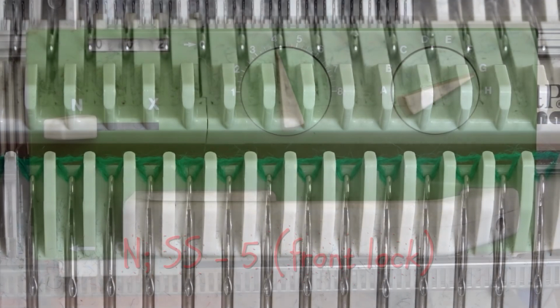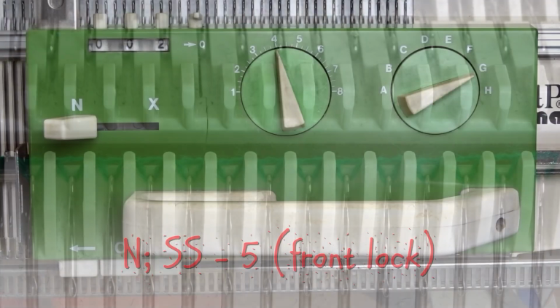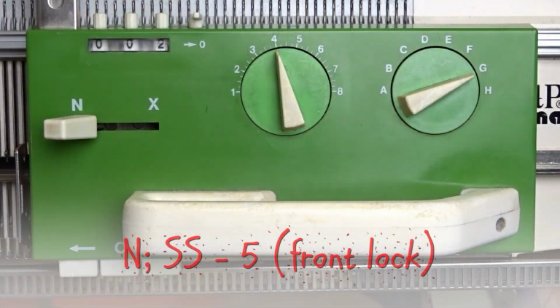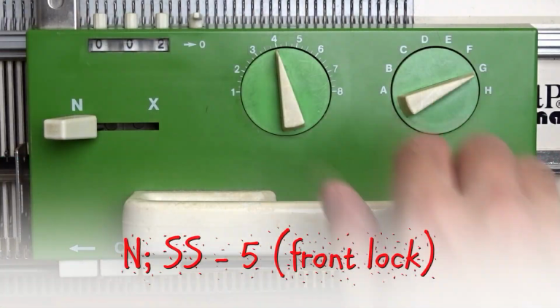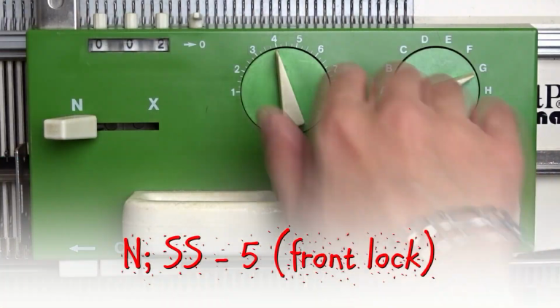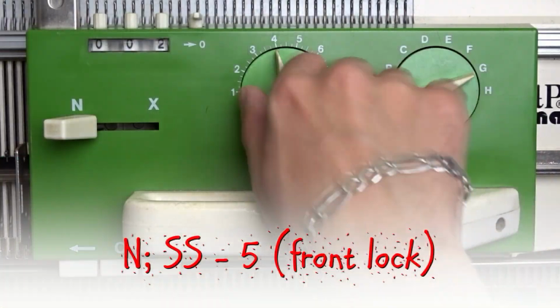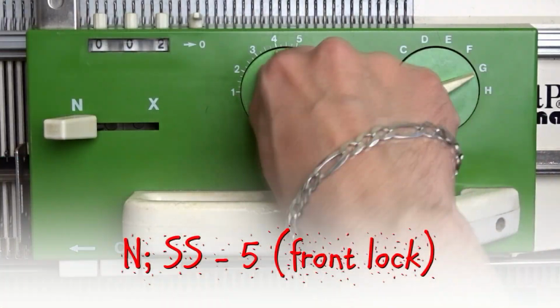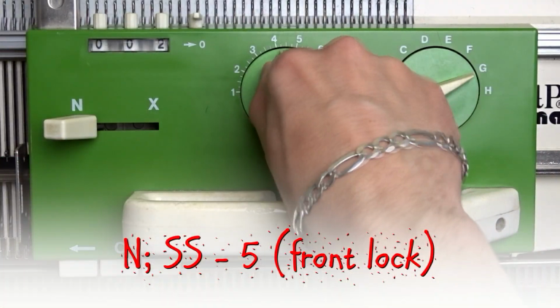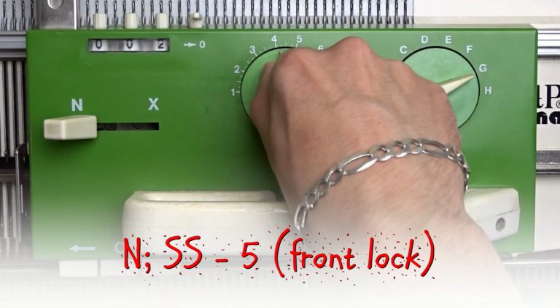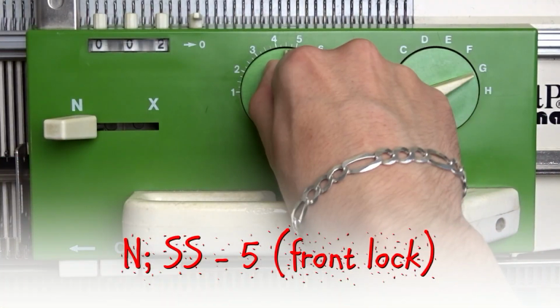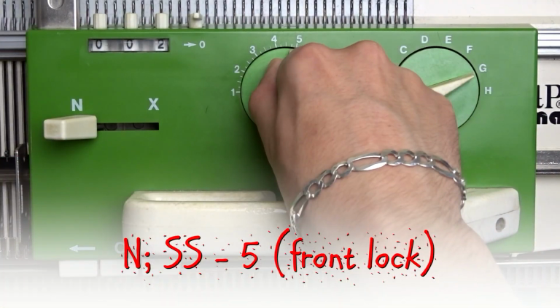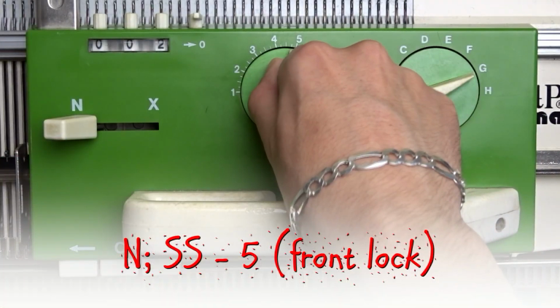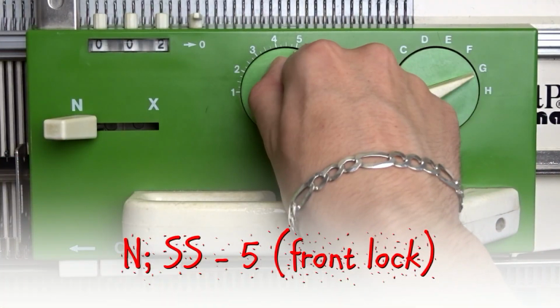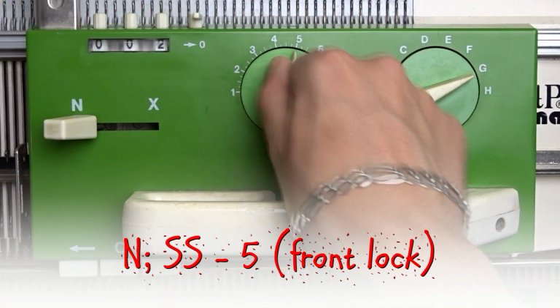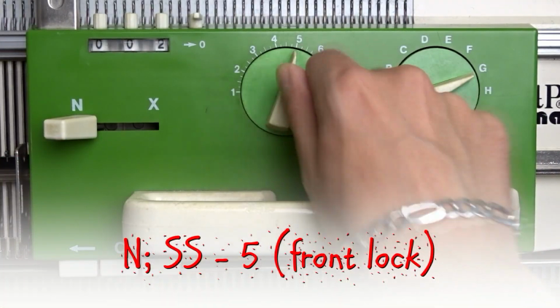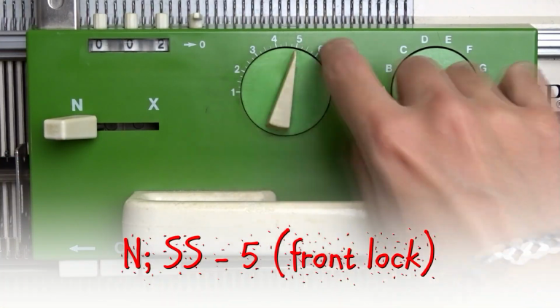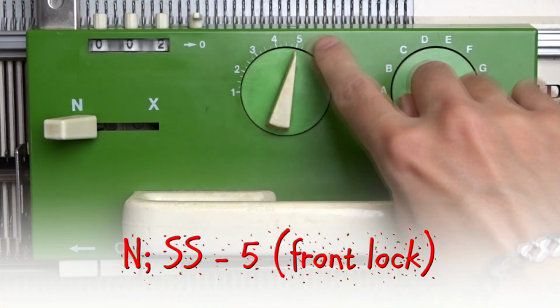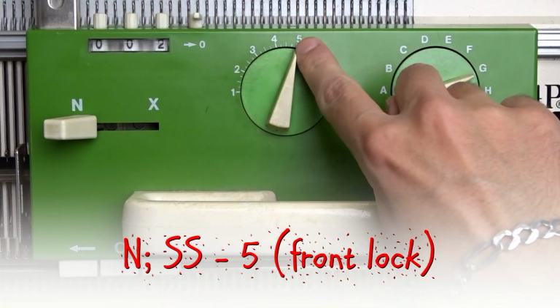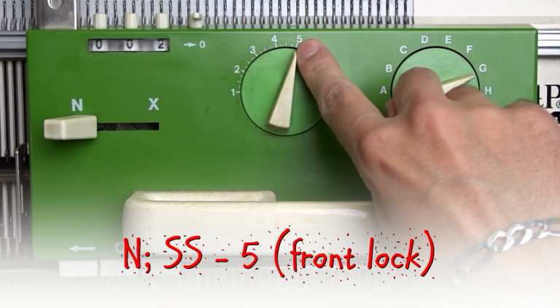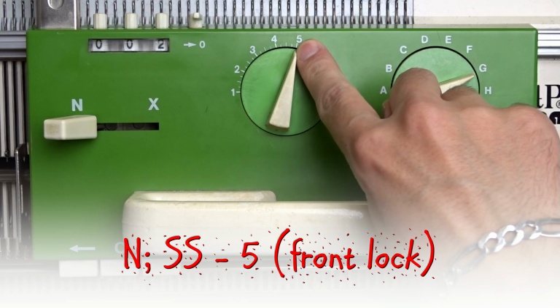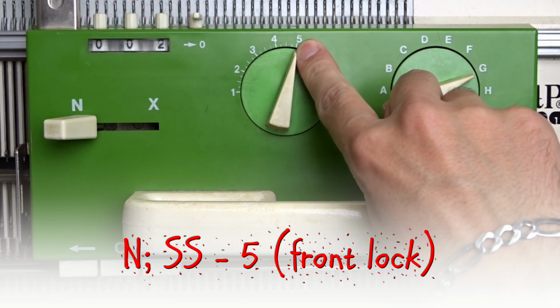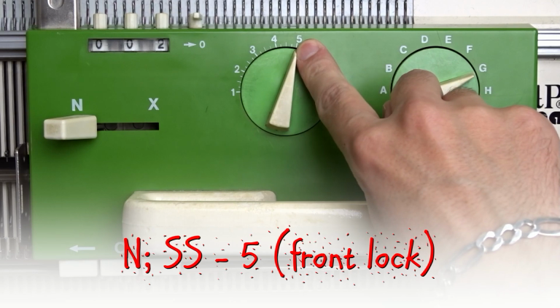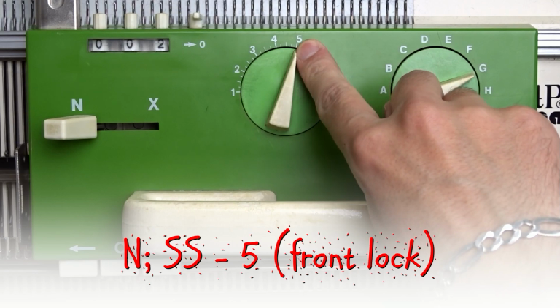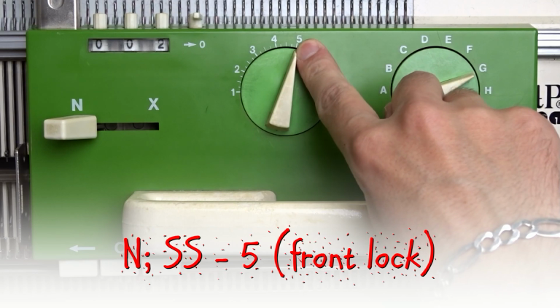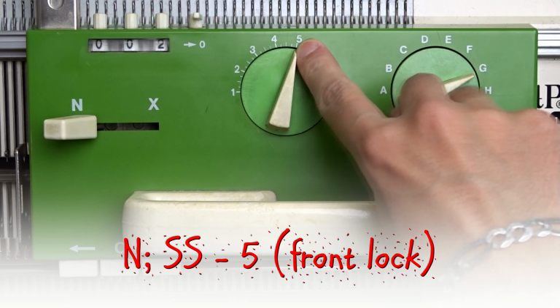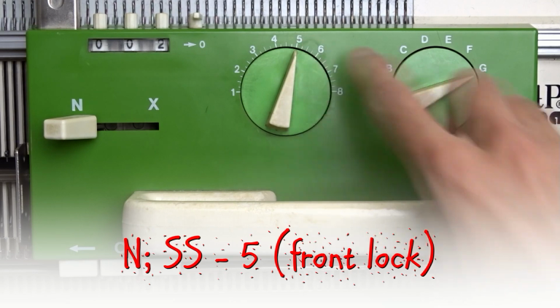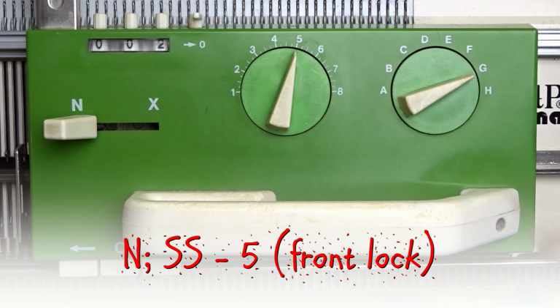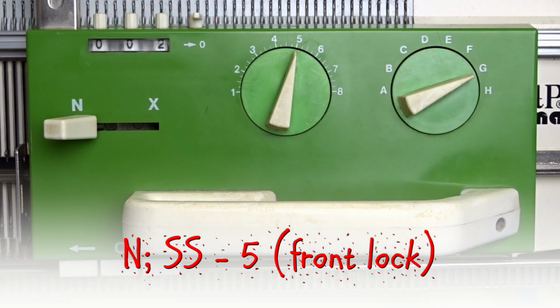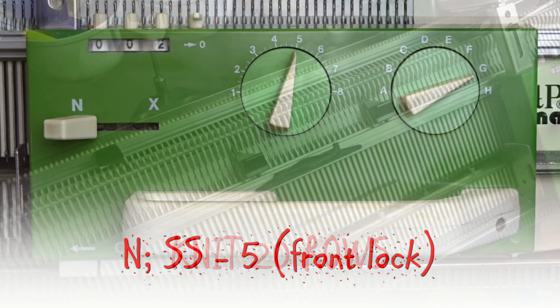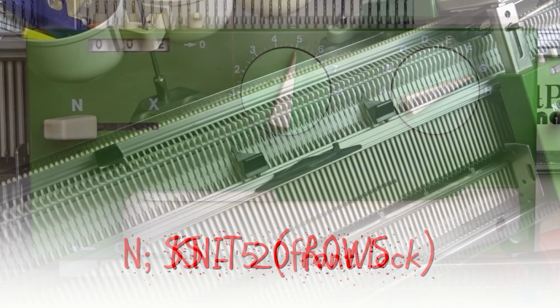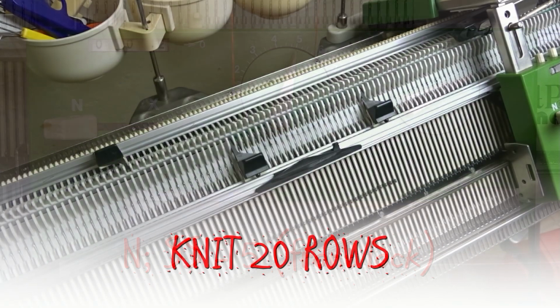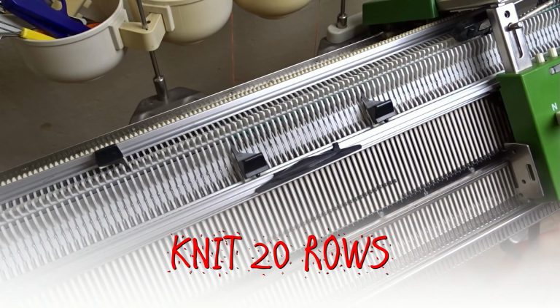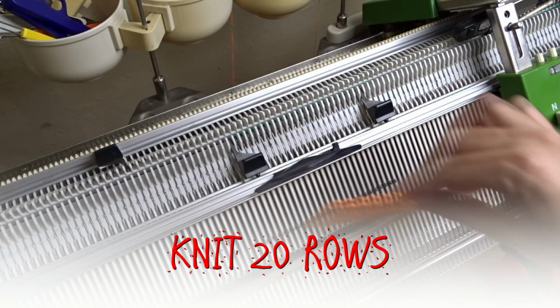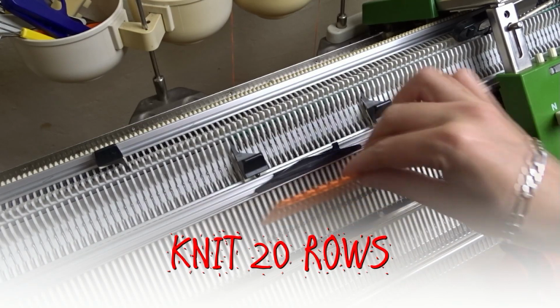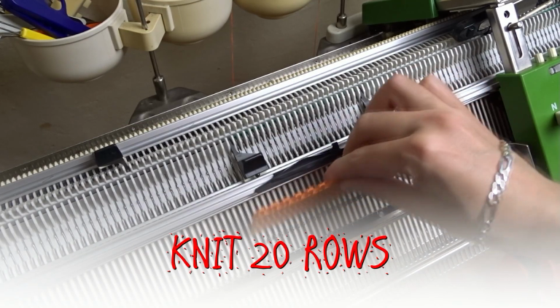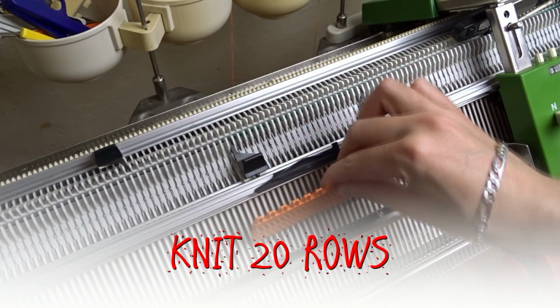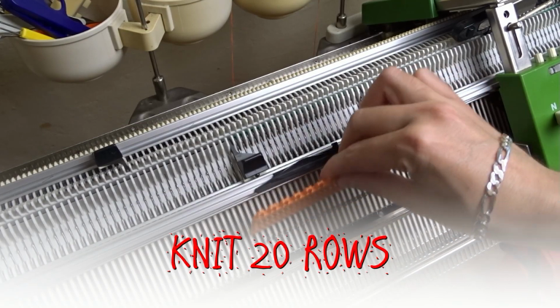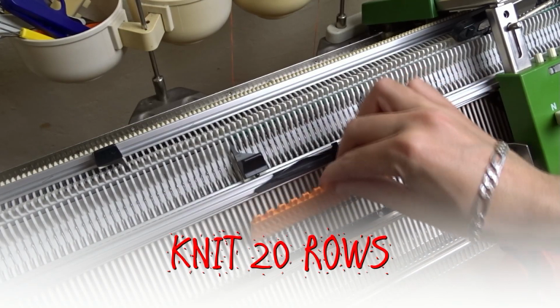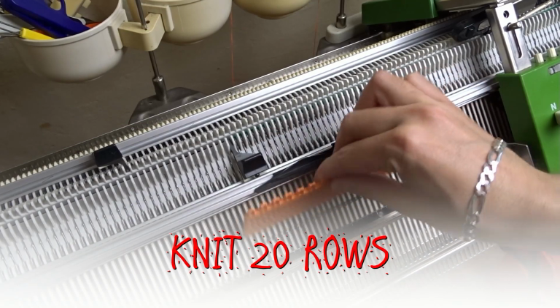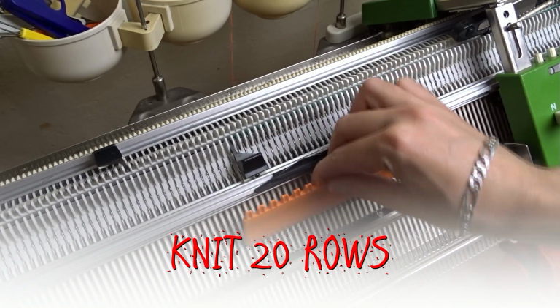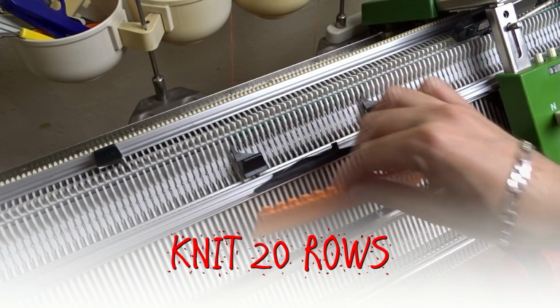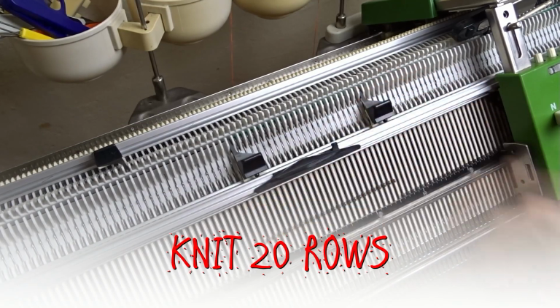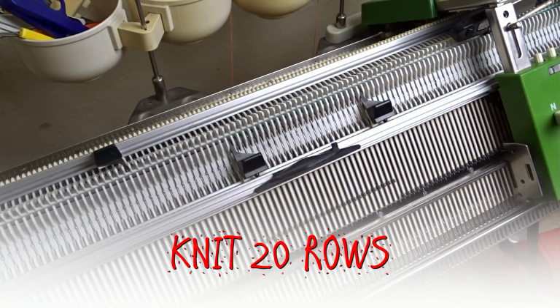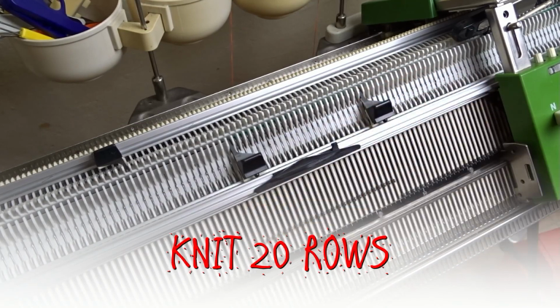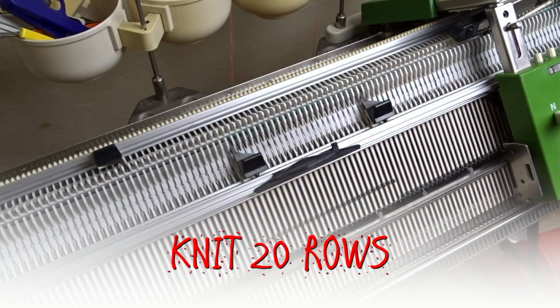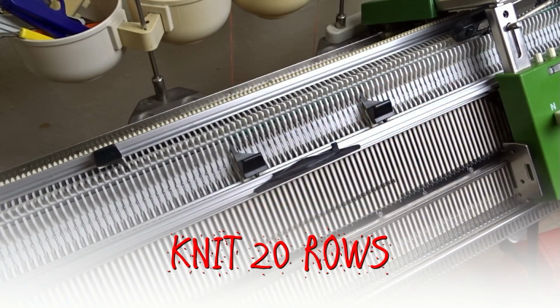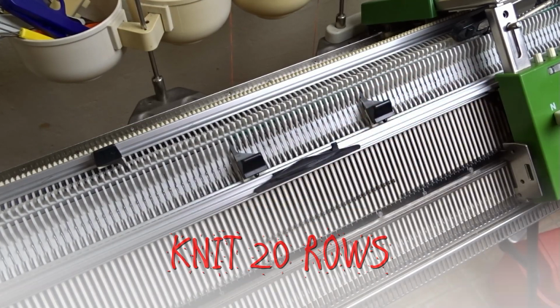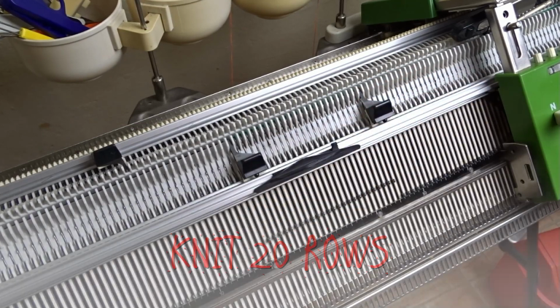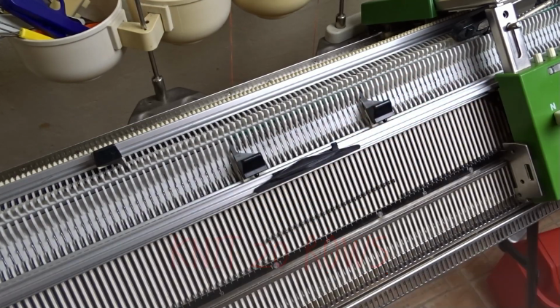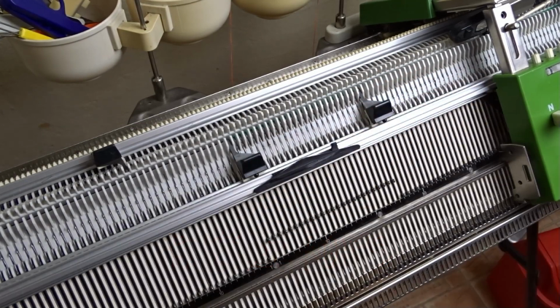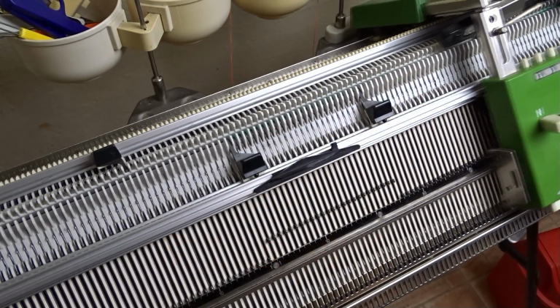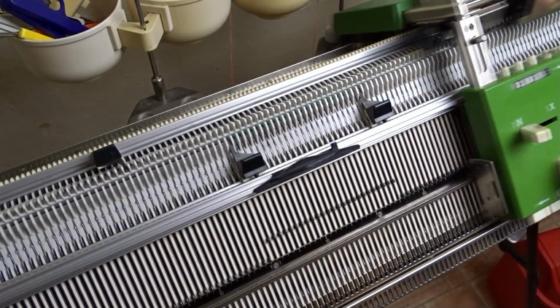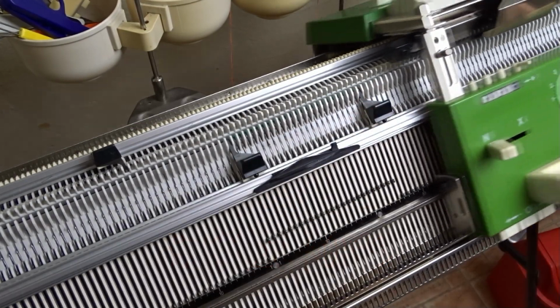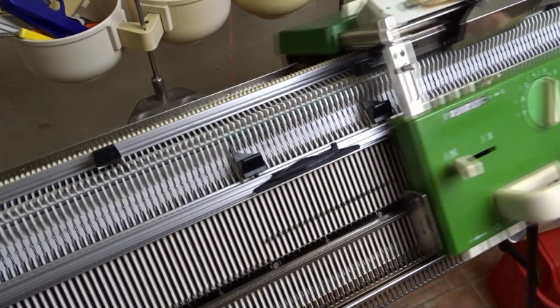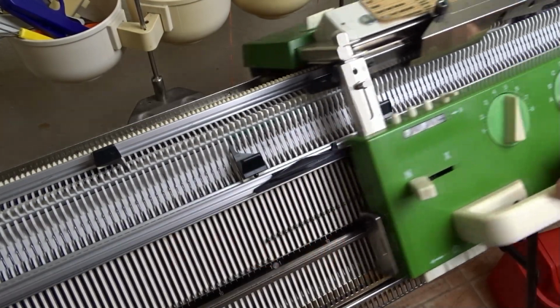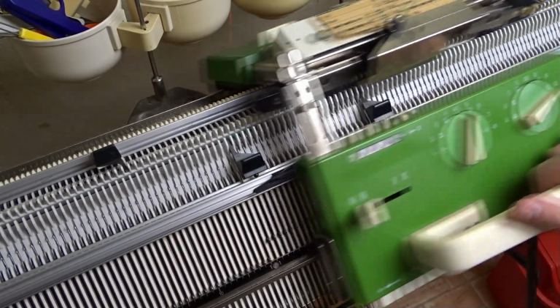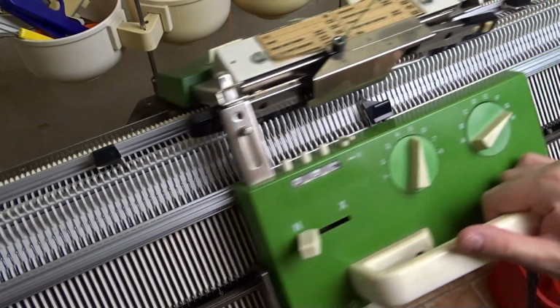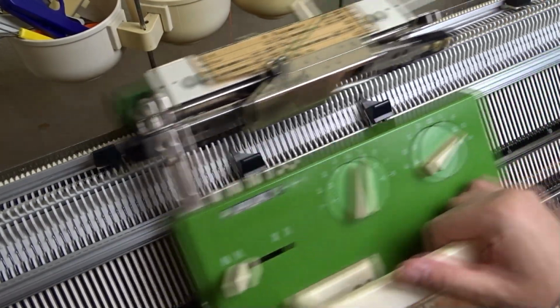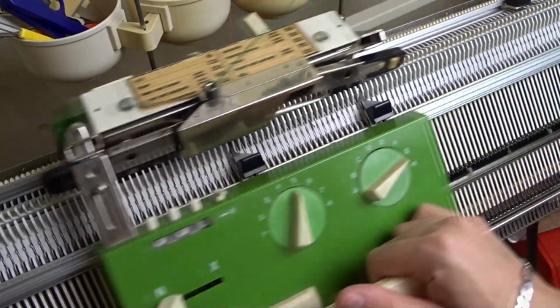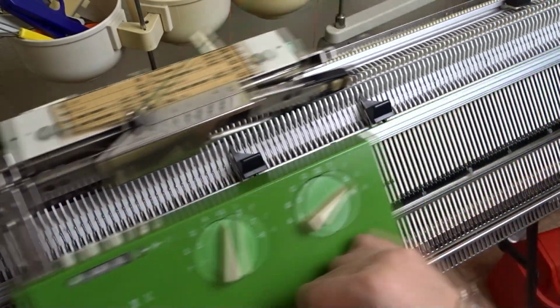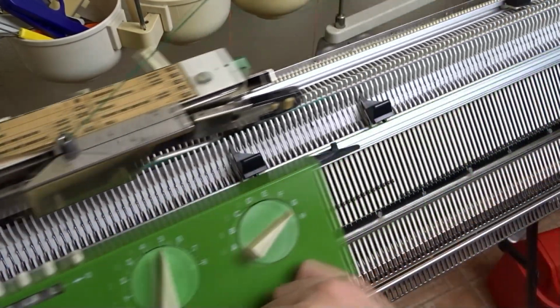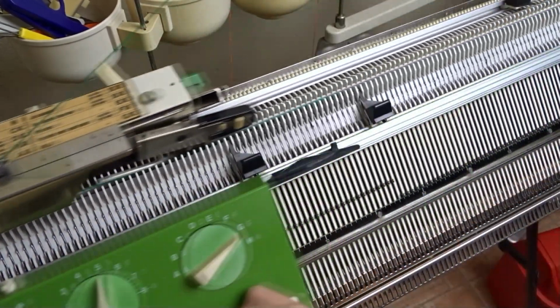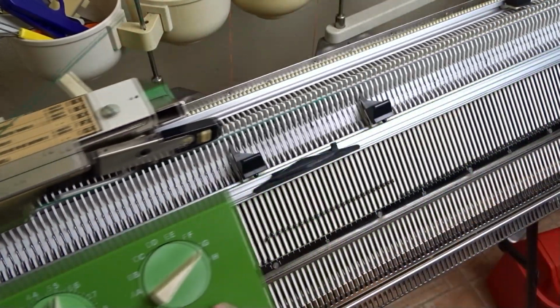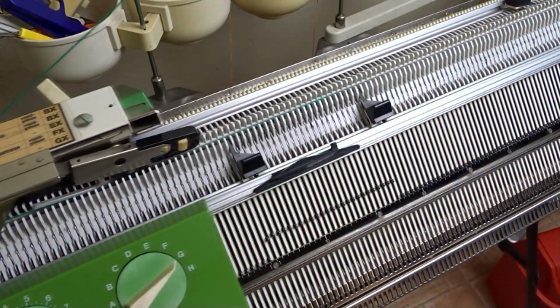On the front lock increase the stitch size to 5. Tap on the needles and knit 20 rows with the waist yarn.